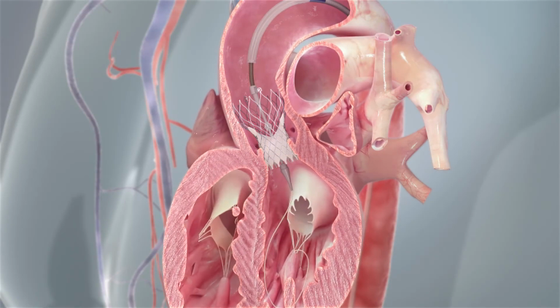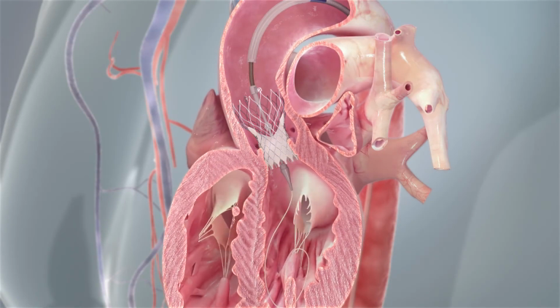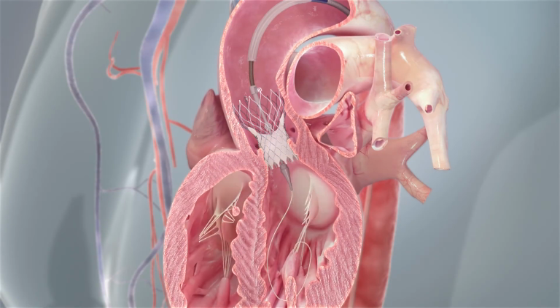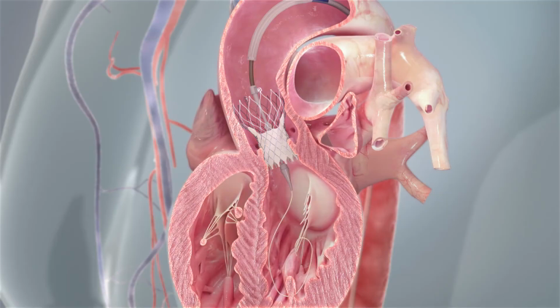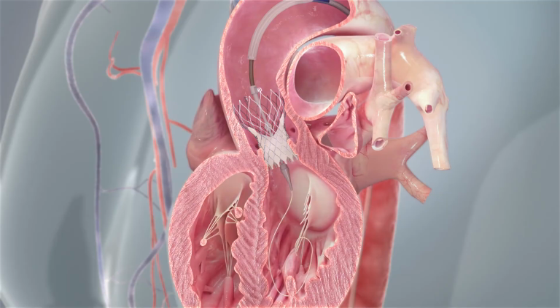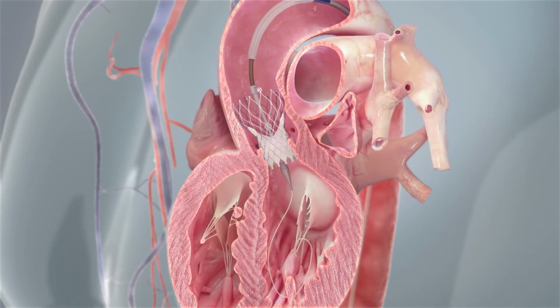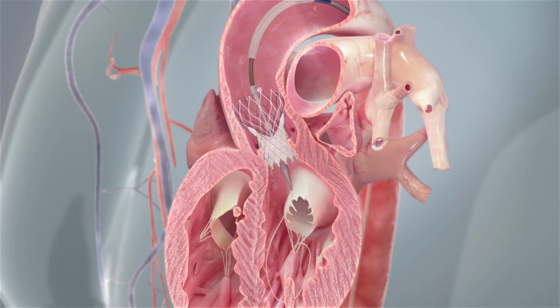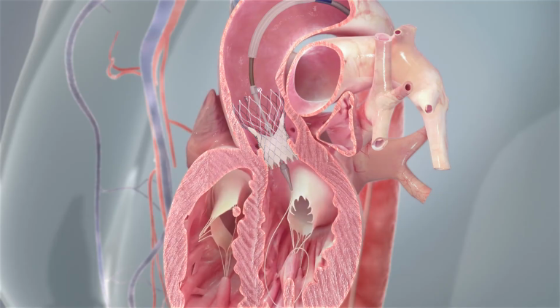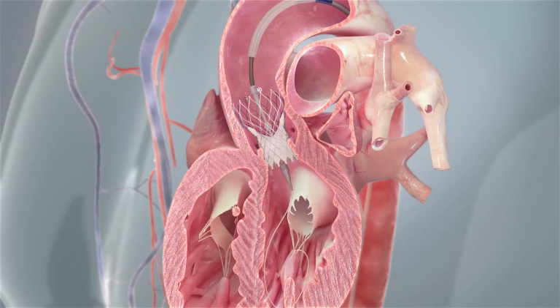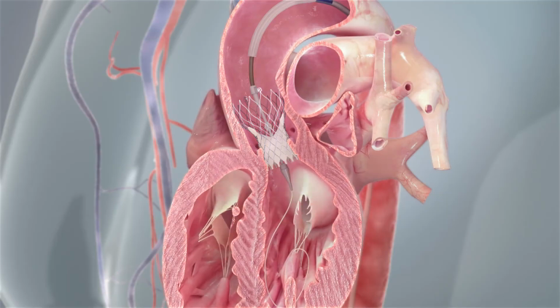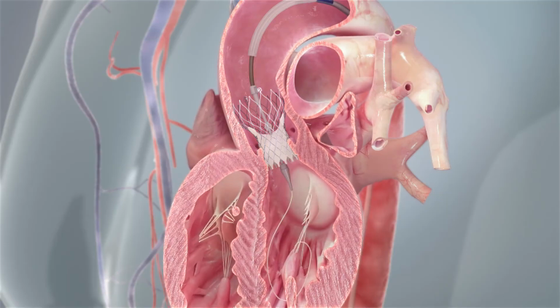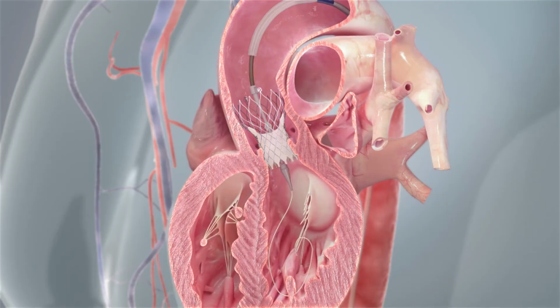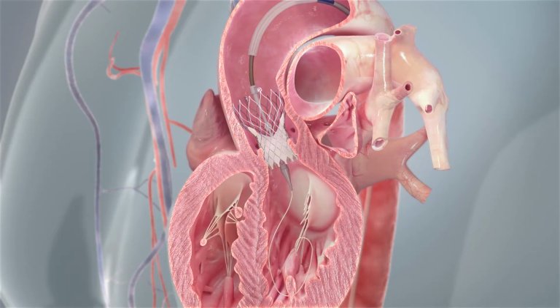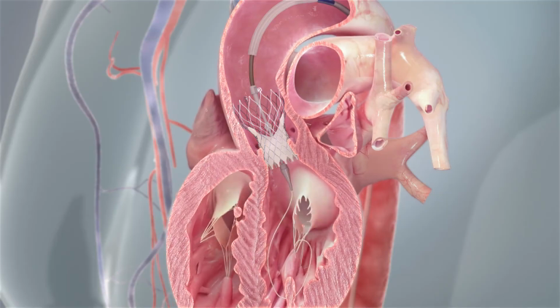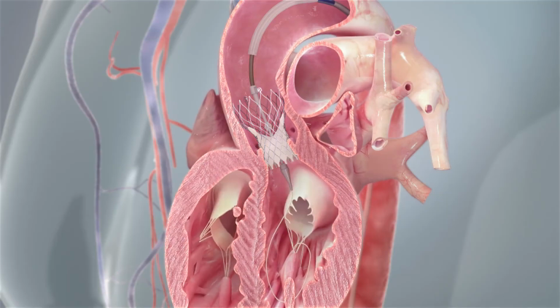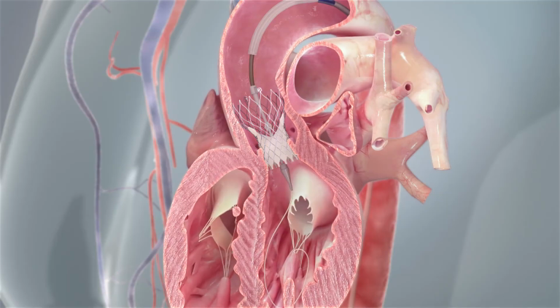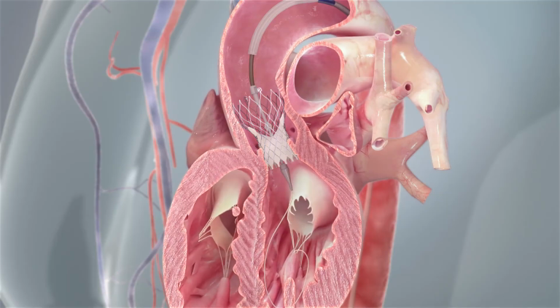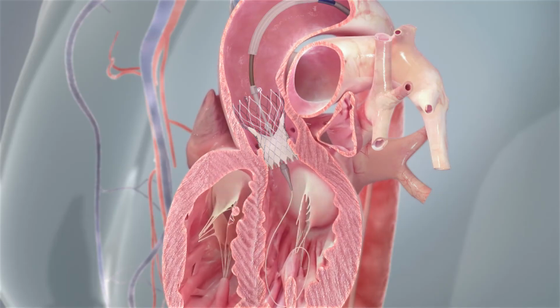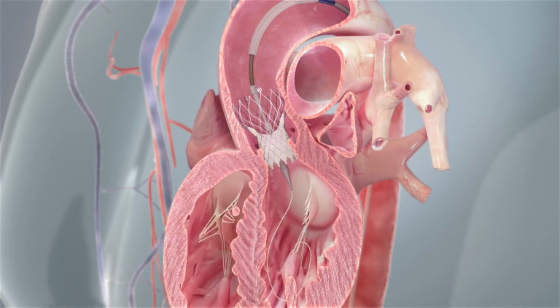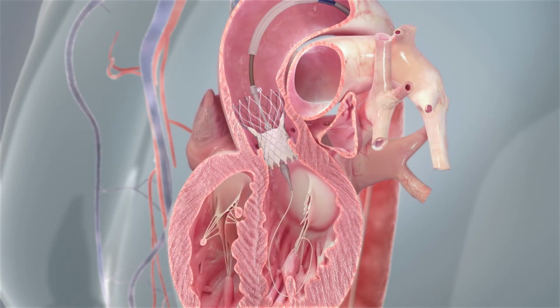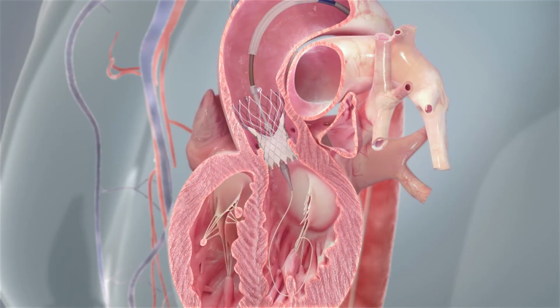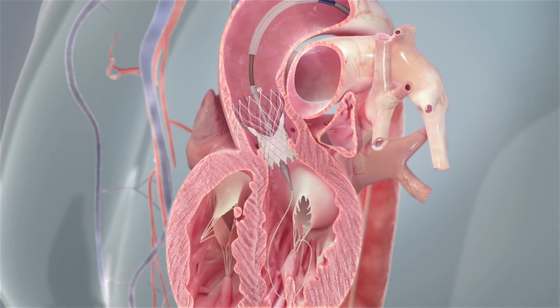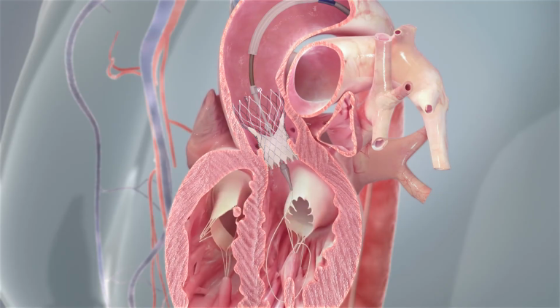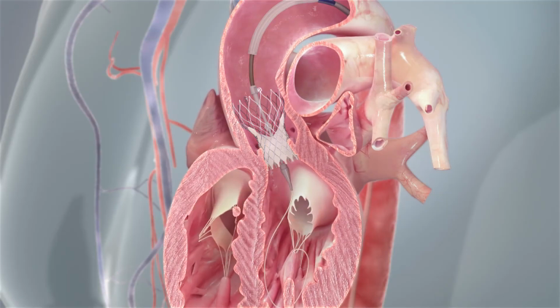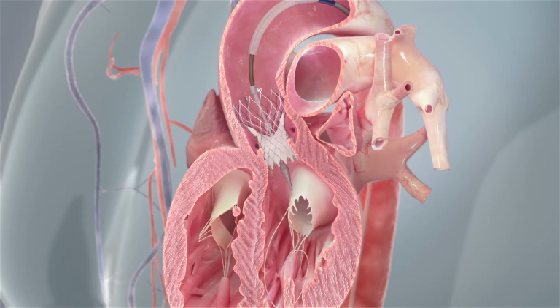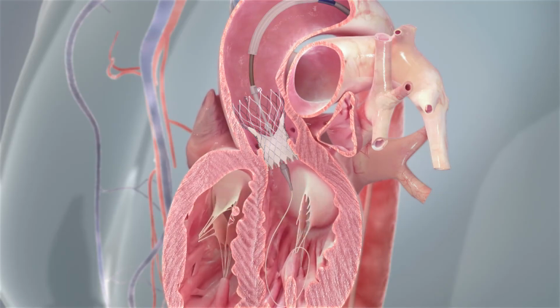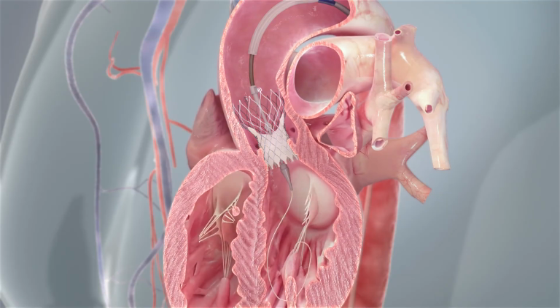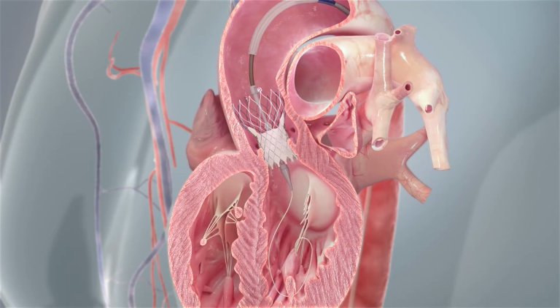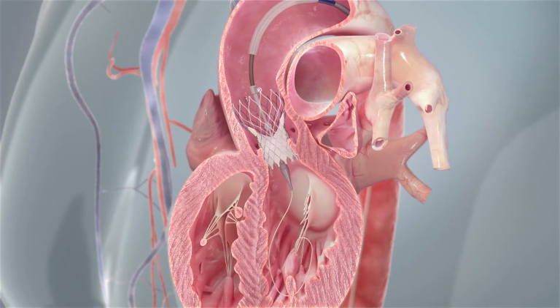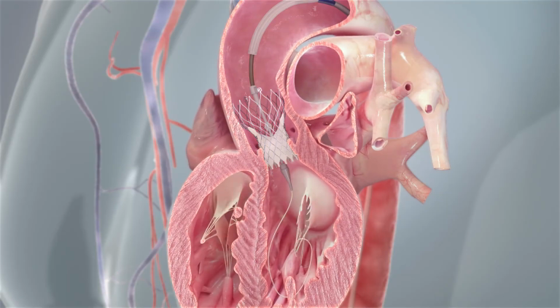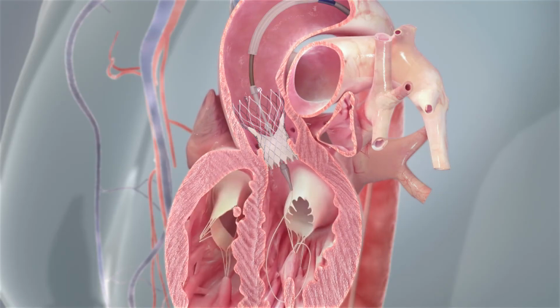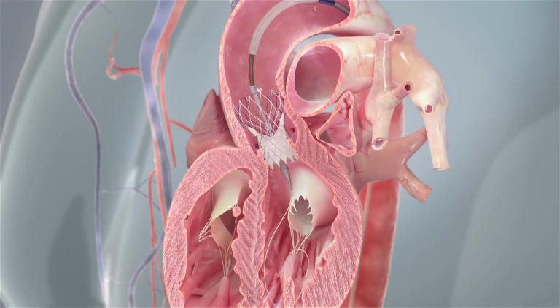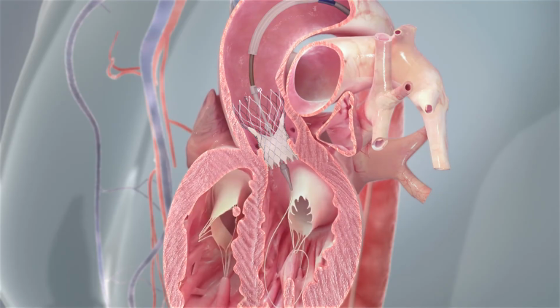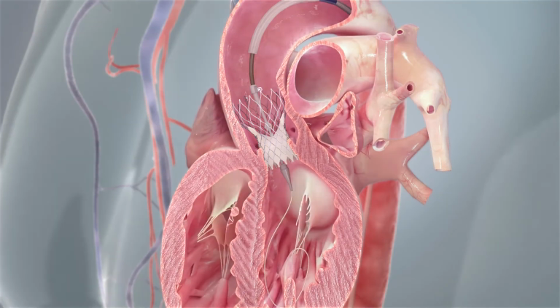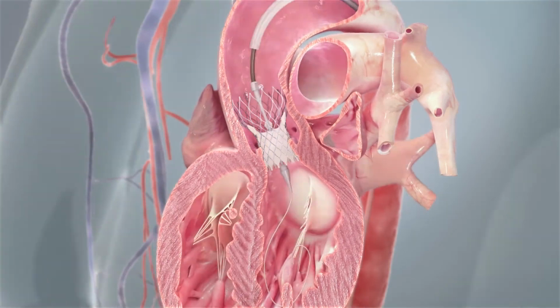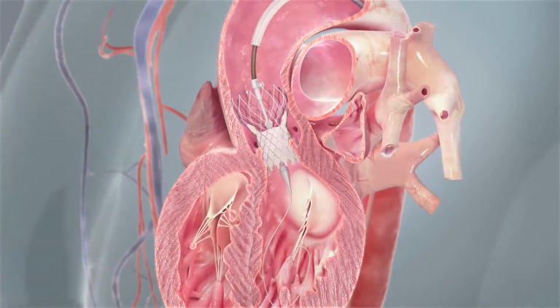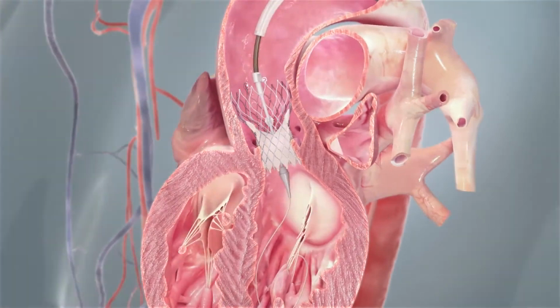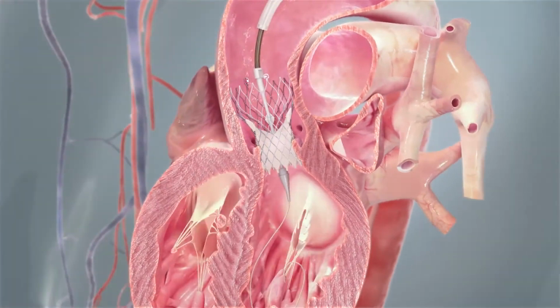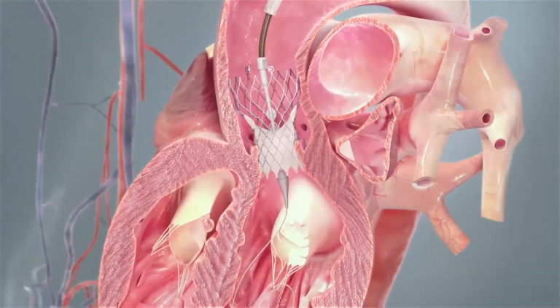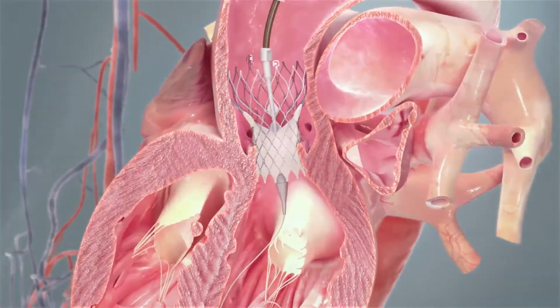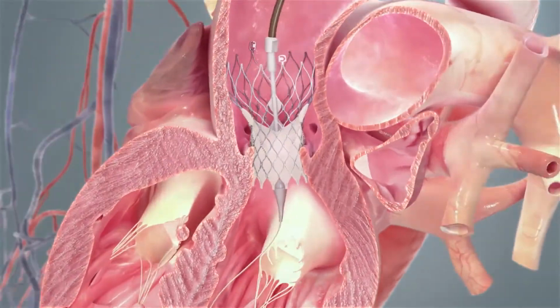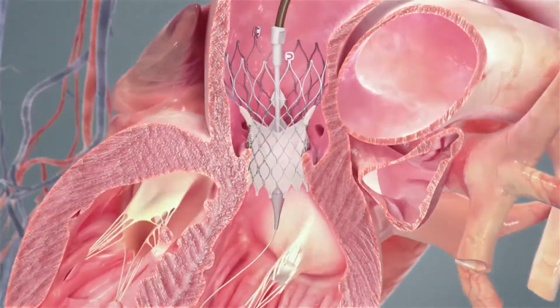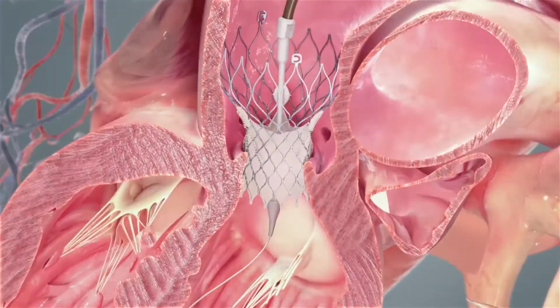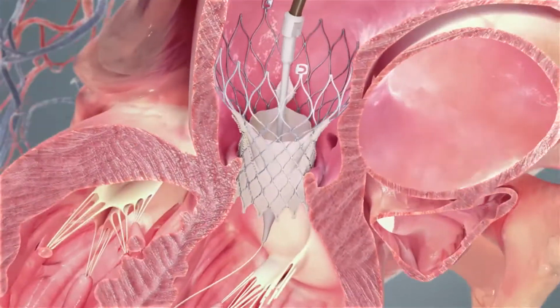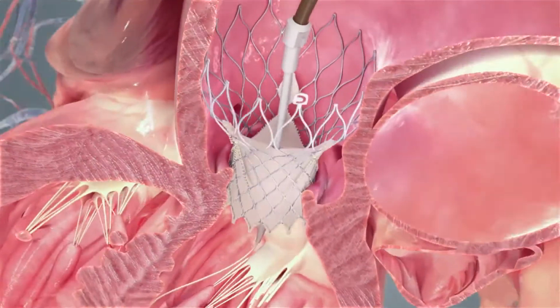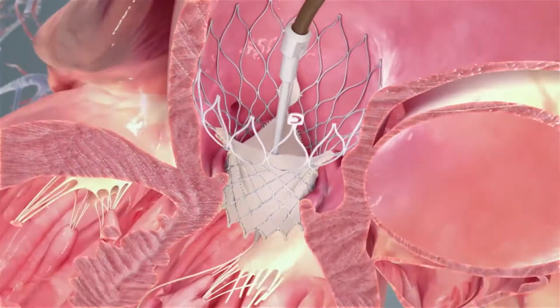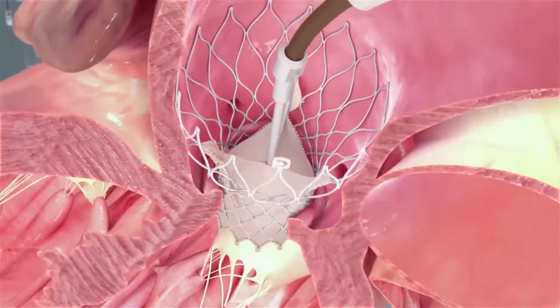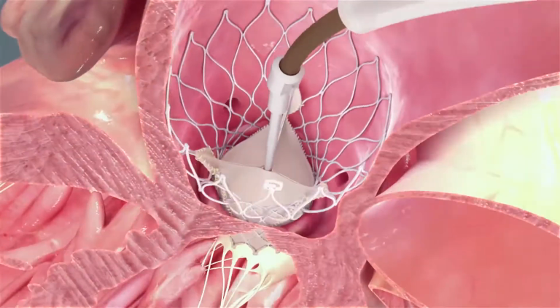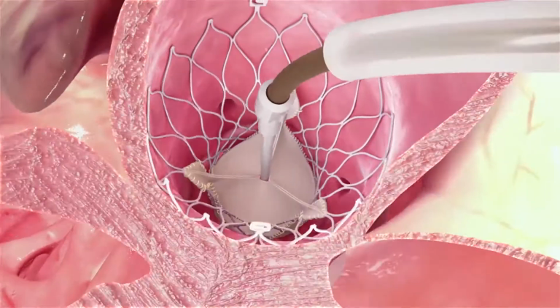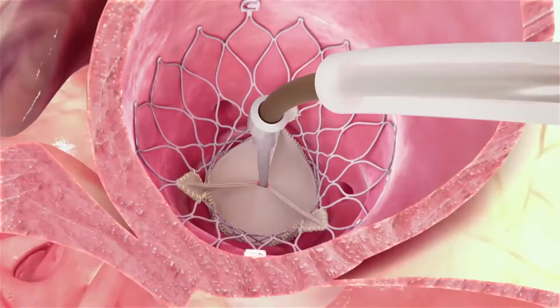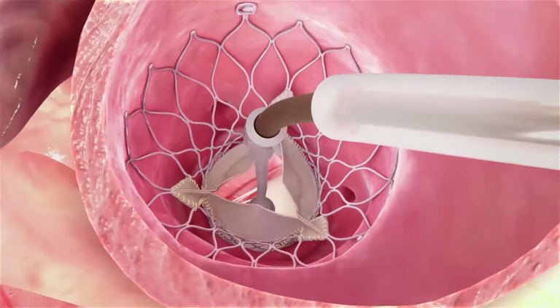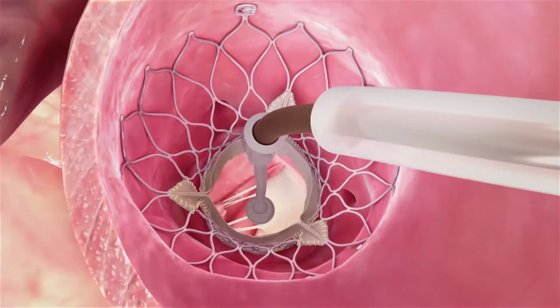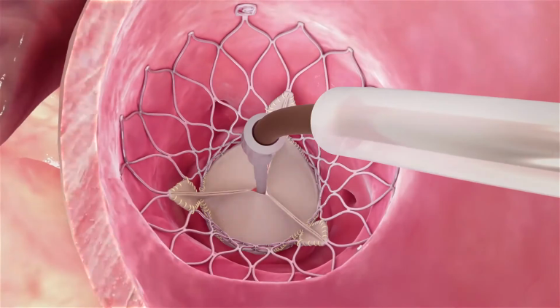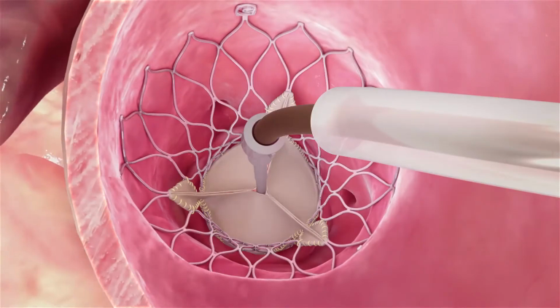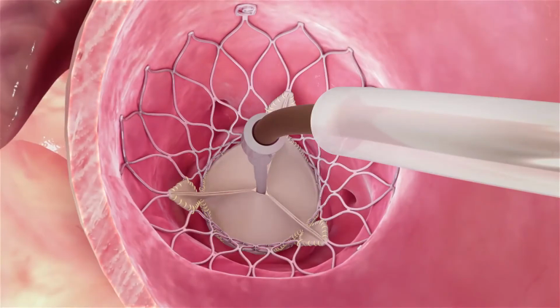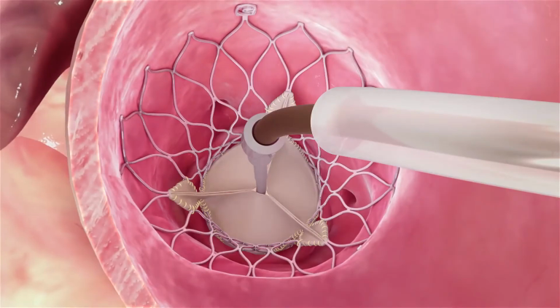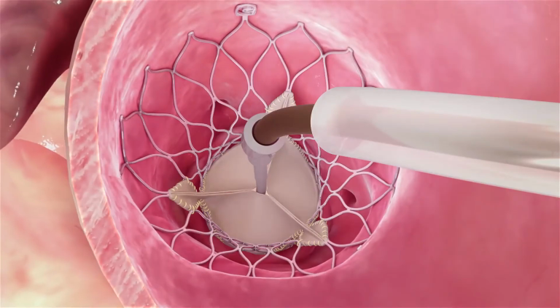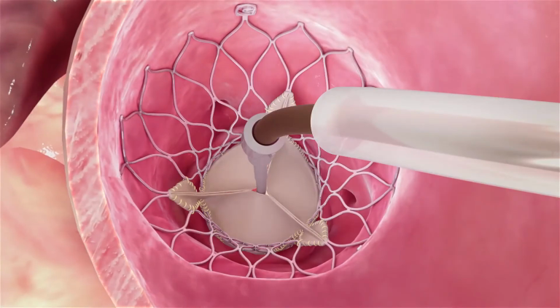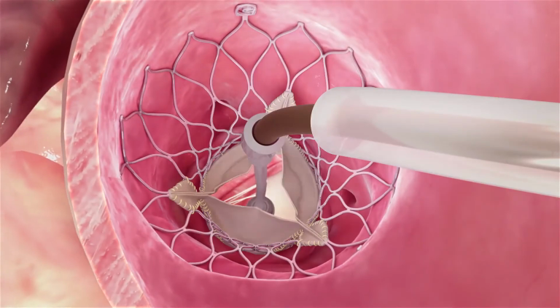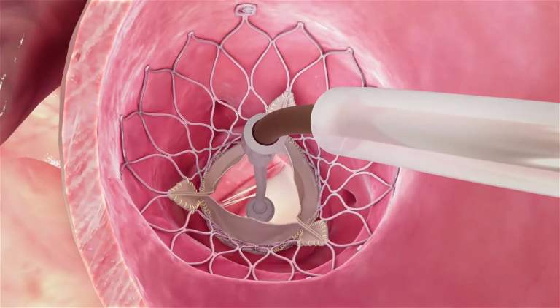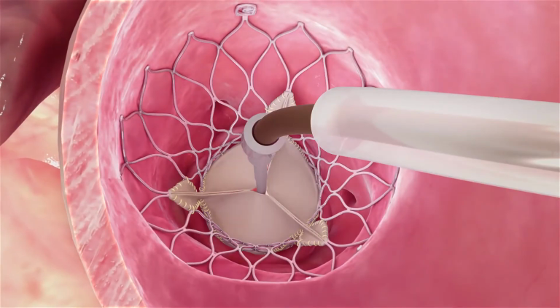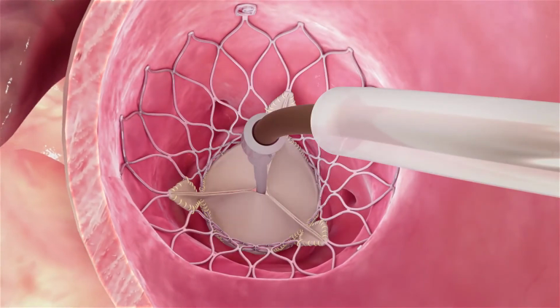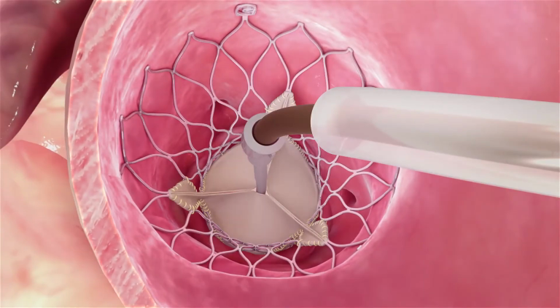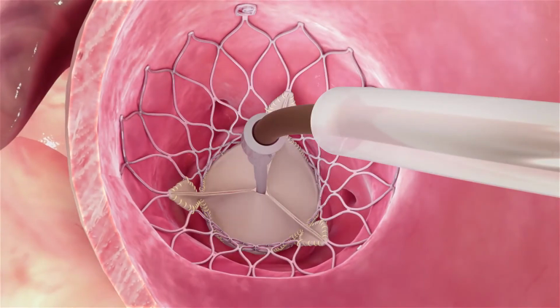One moment you have a stenosed valve and the next you have a fully functioning heart valve working perfectly.